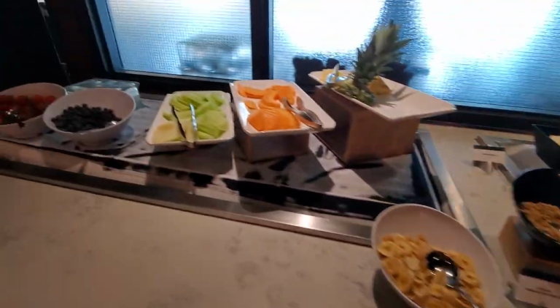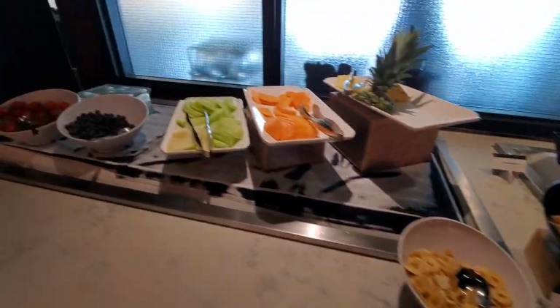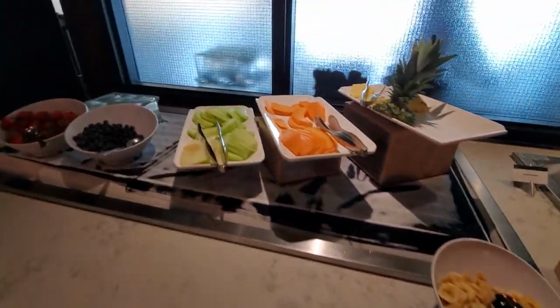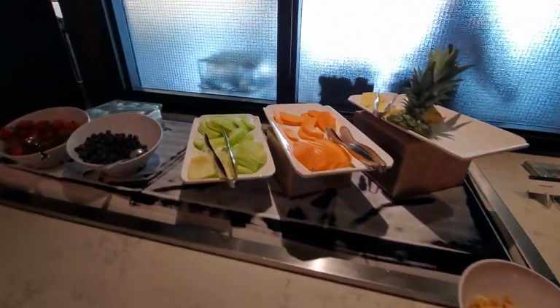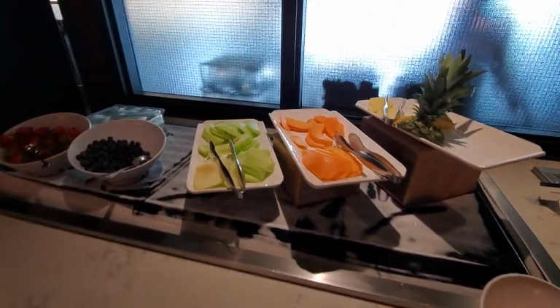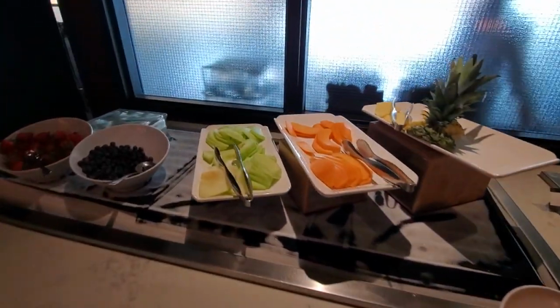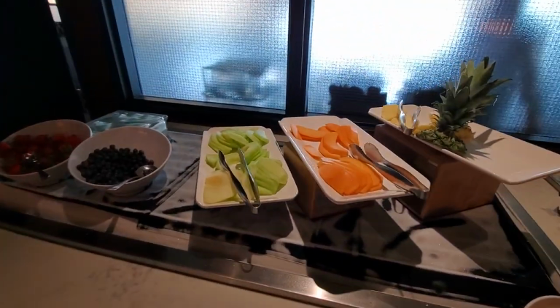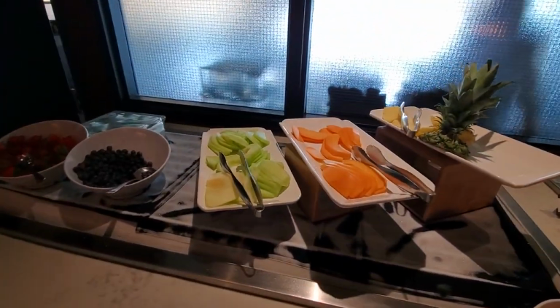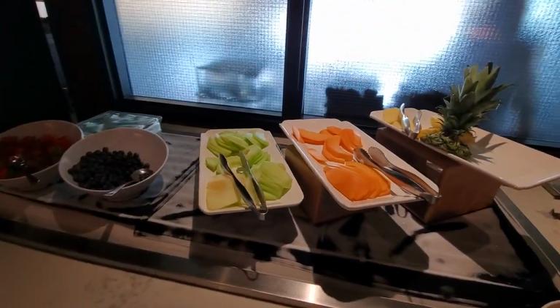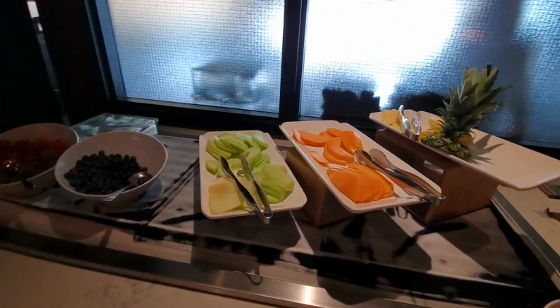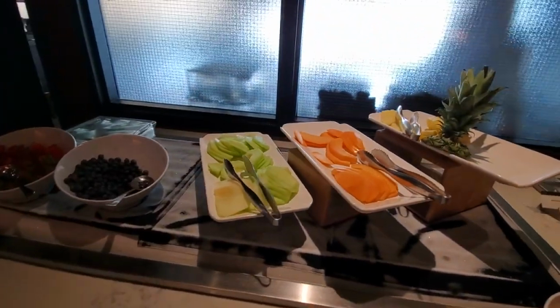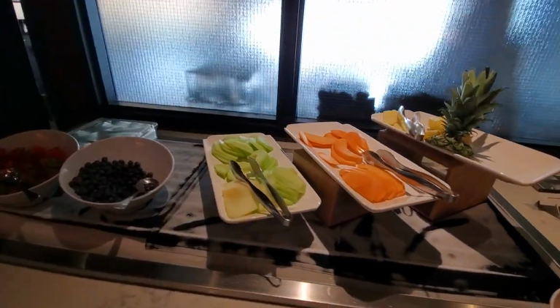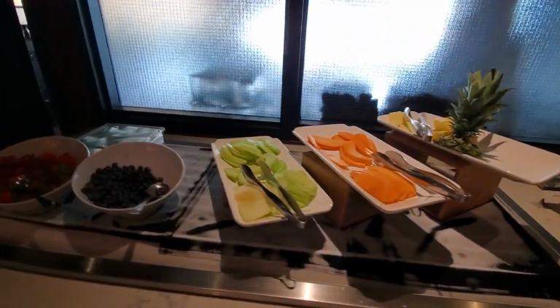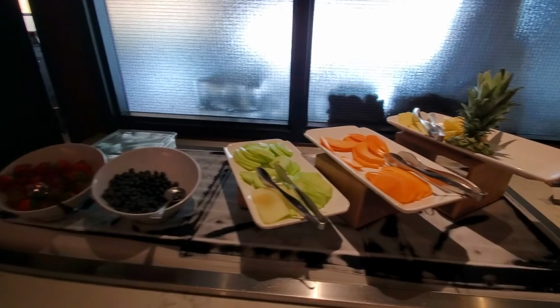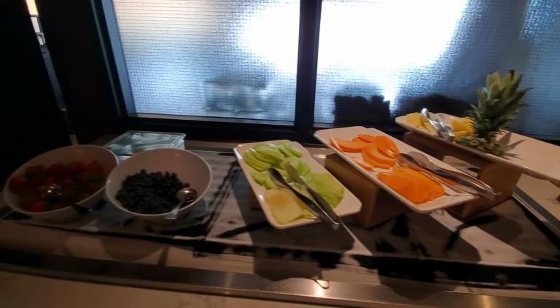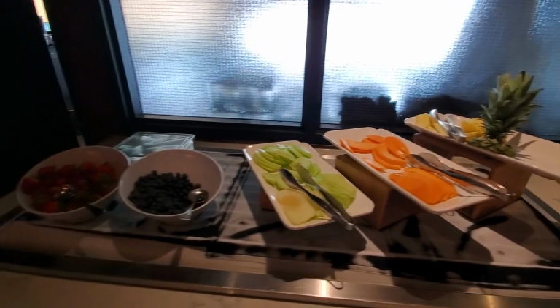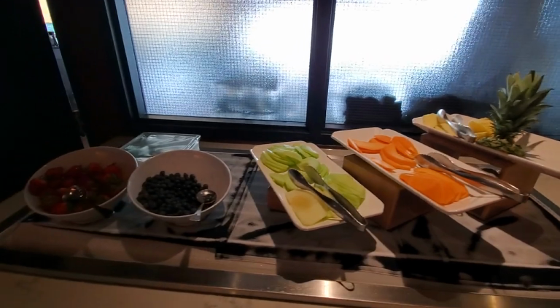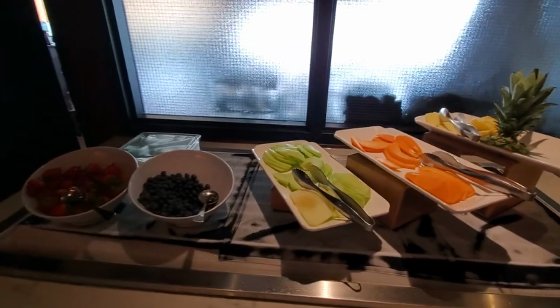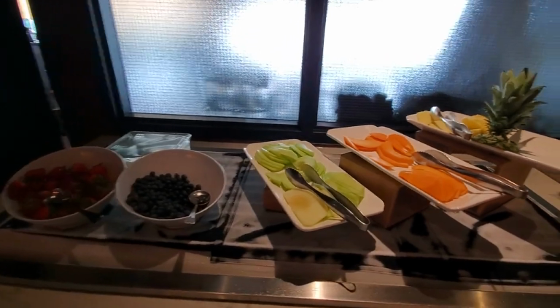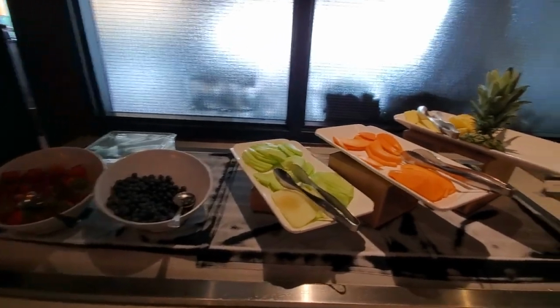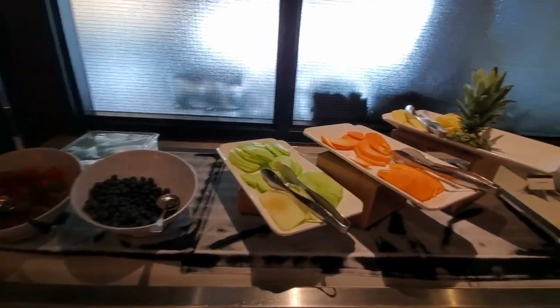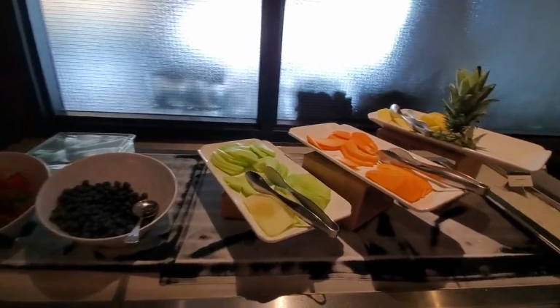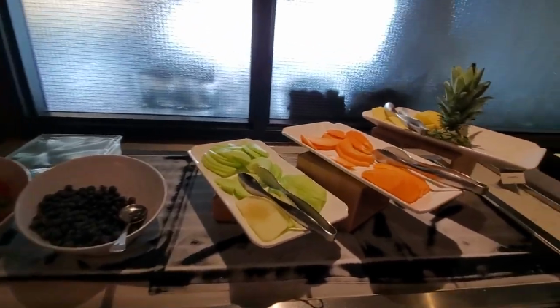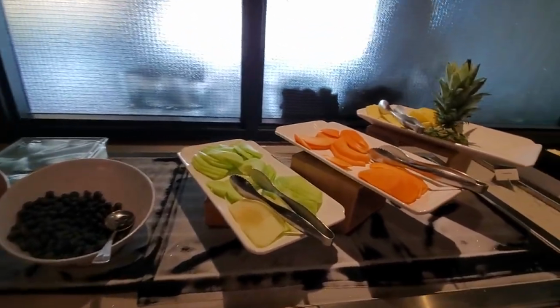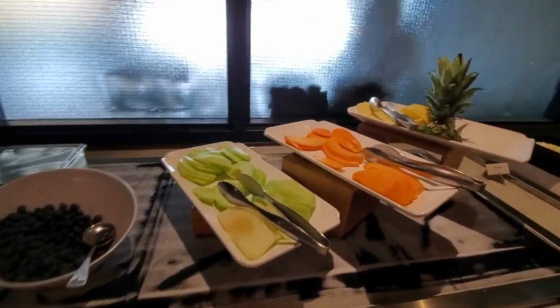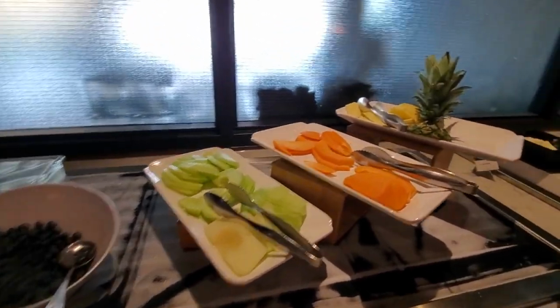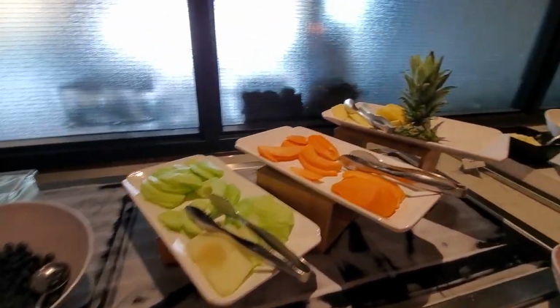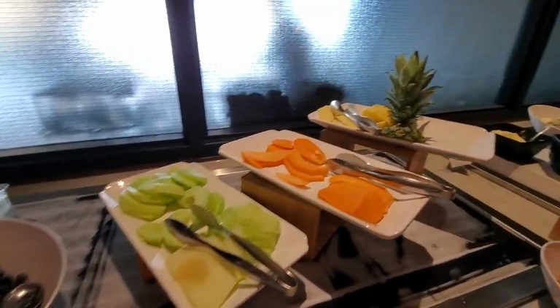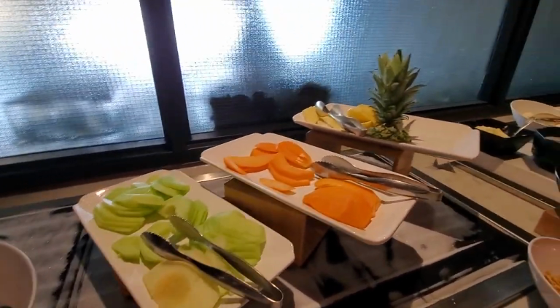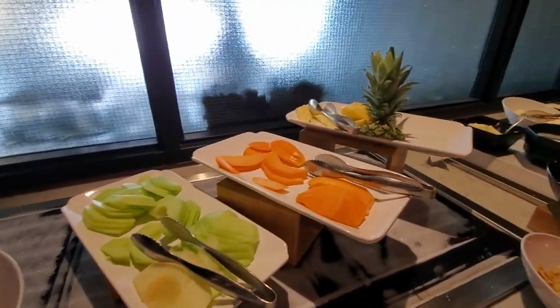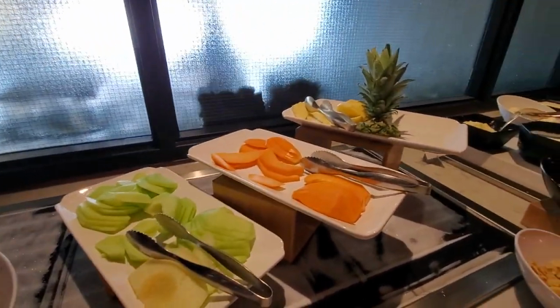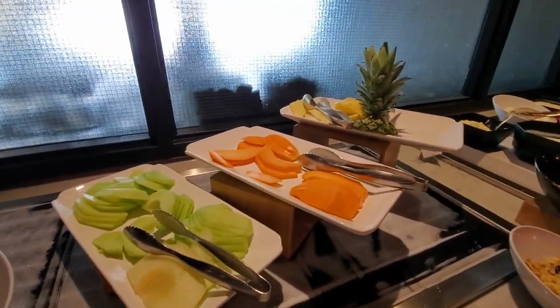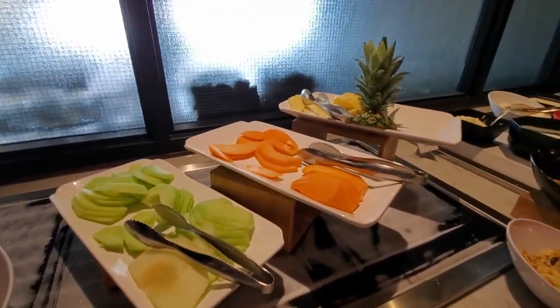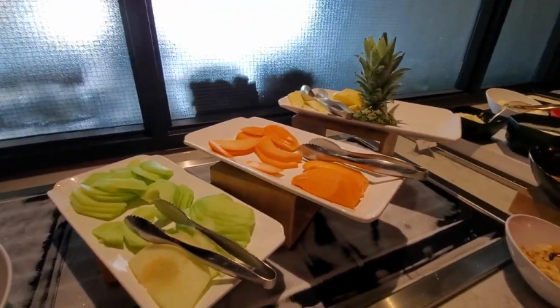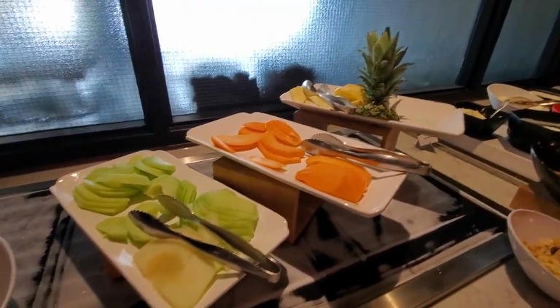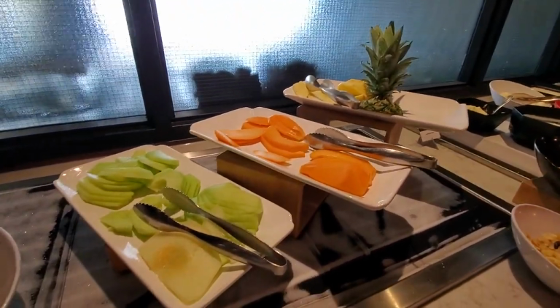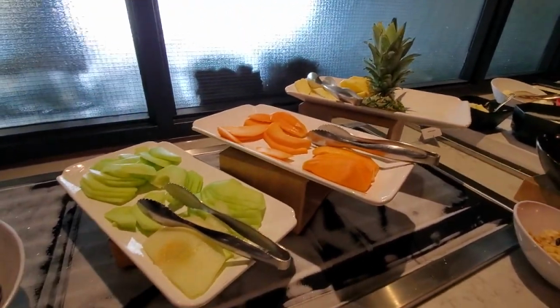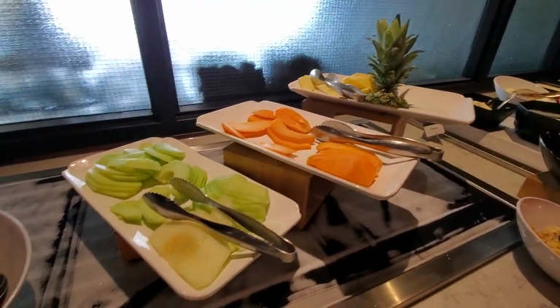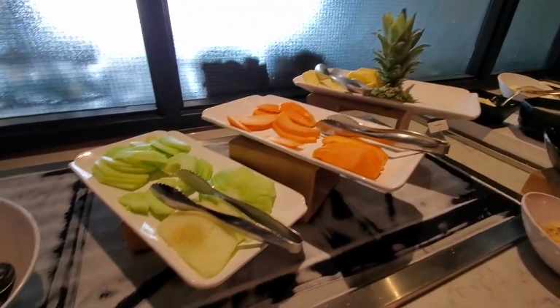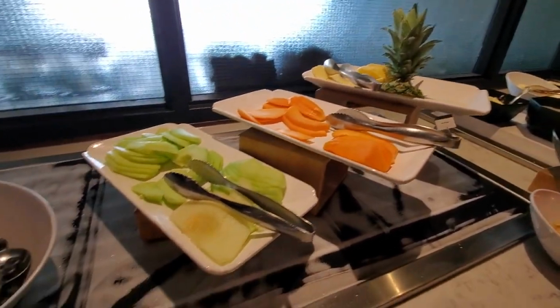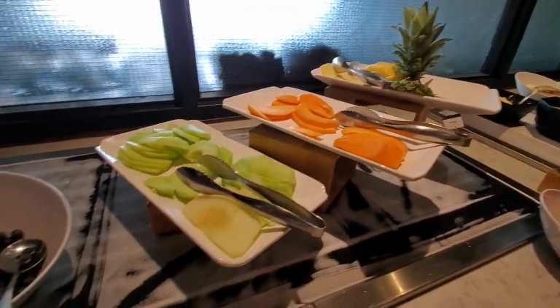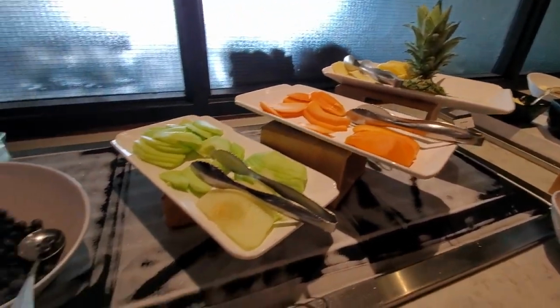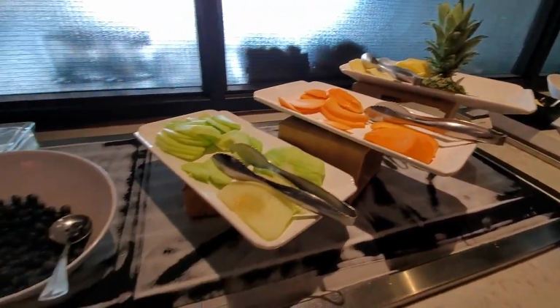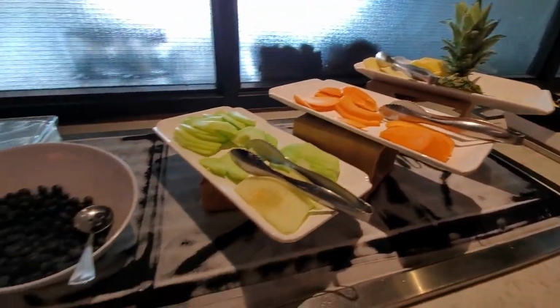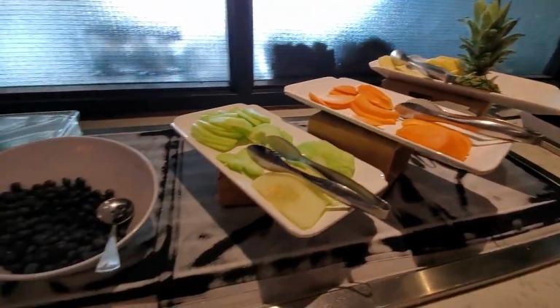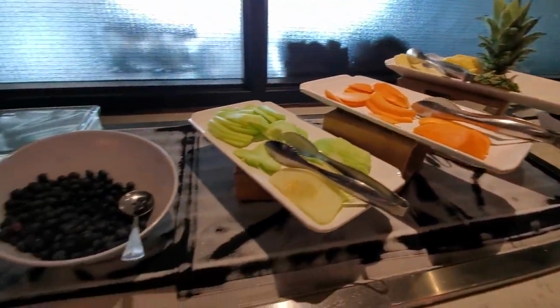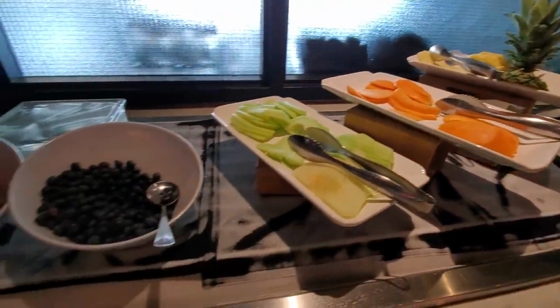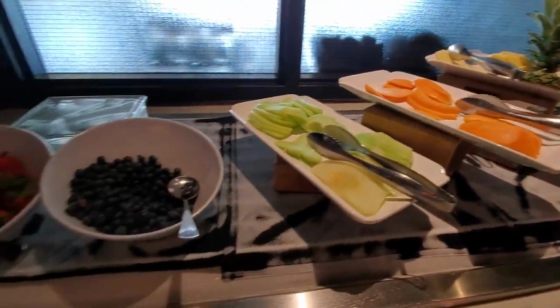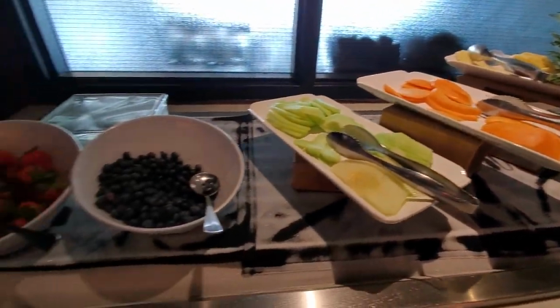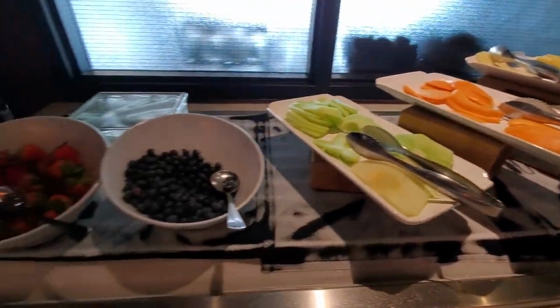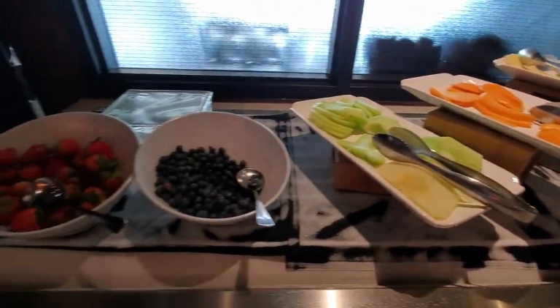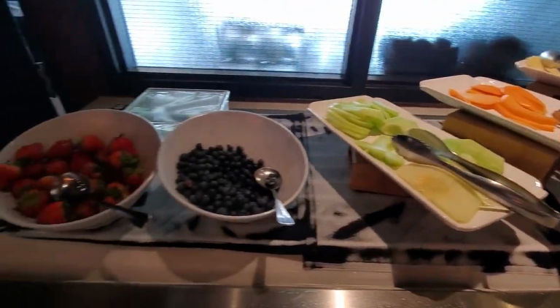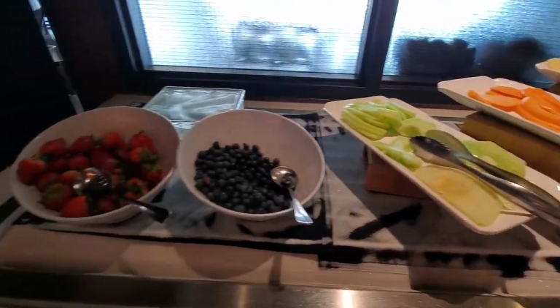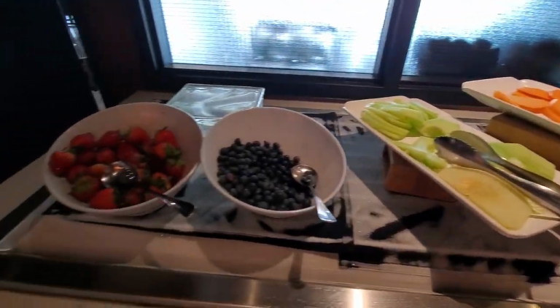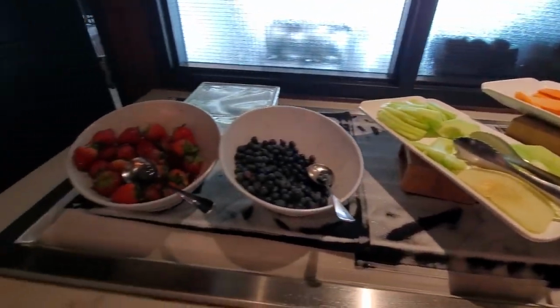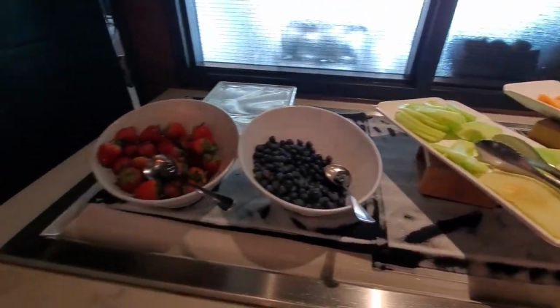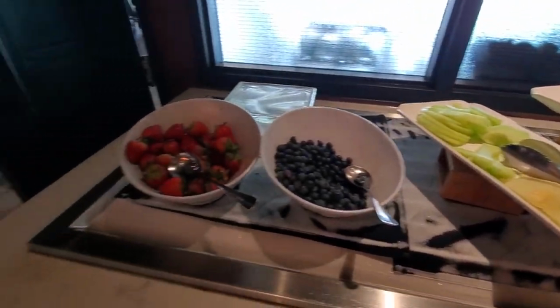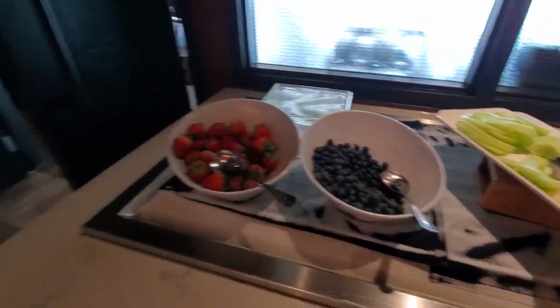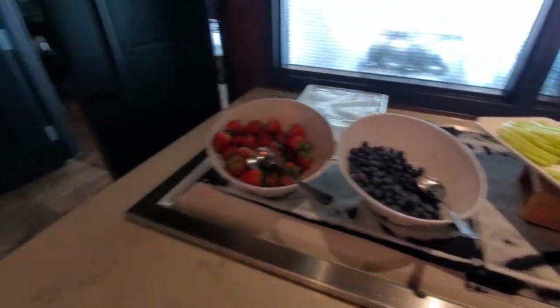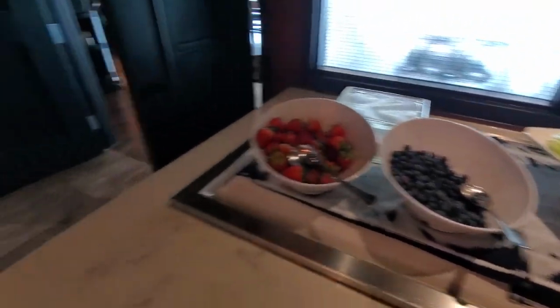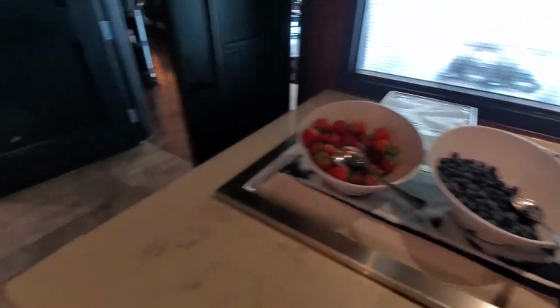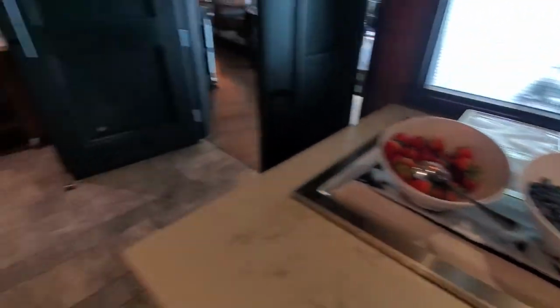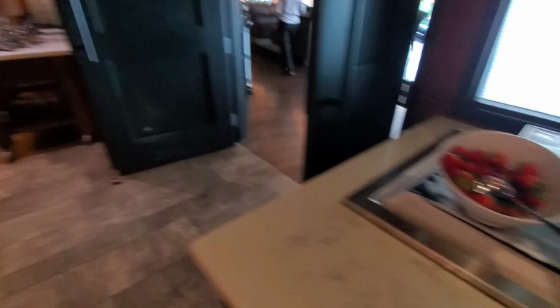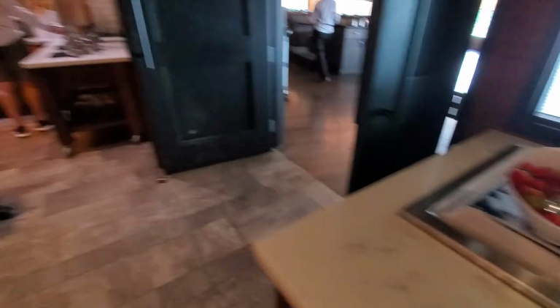We got some fruits right here — pineapple, cantaloupe, honeydew, blueberries, strawberries.